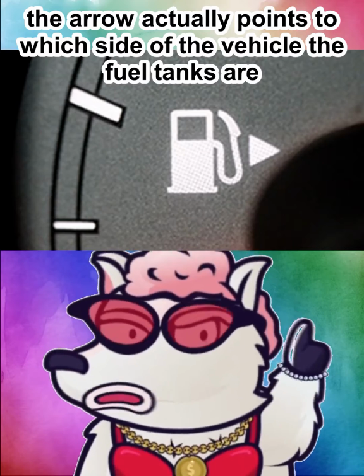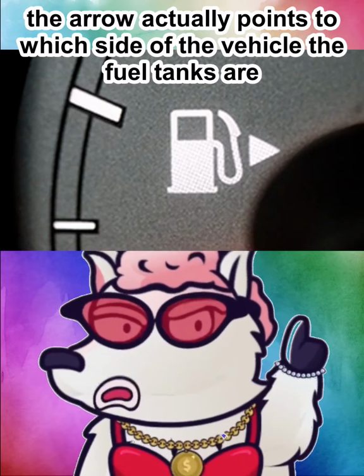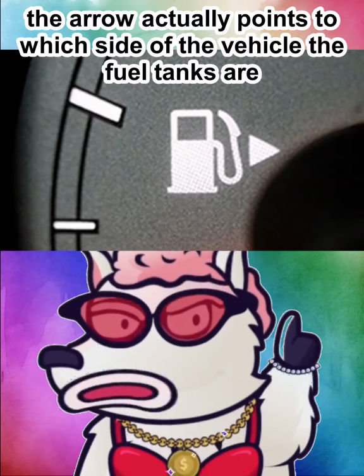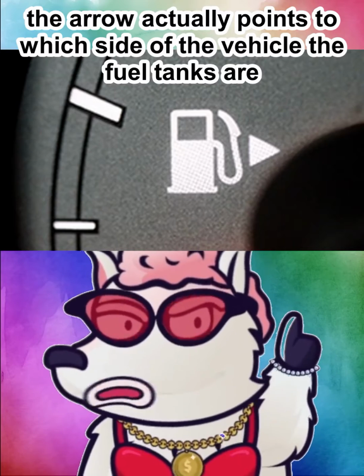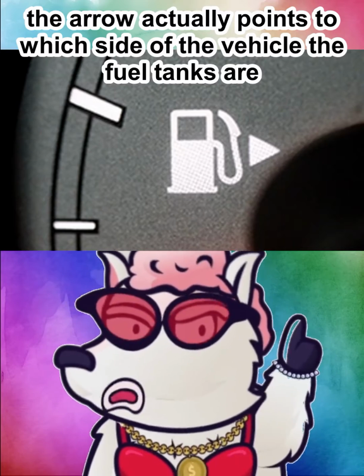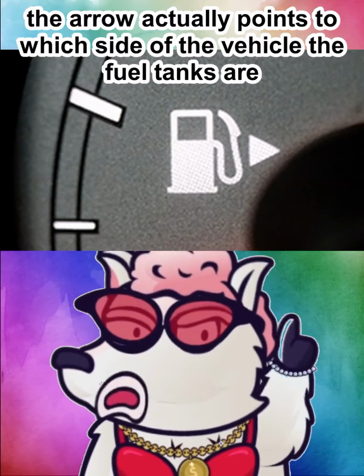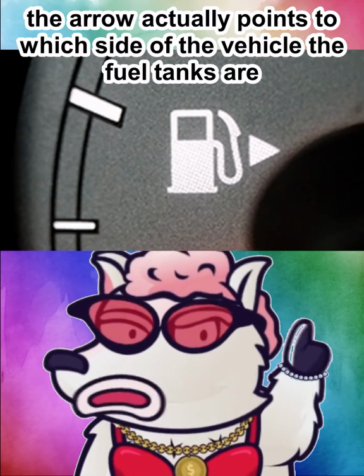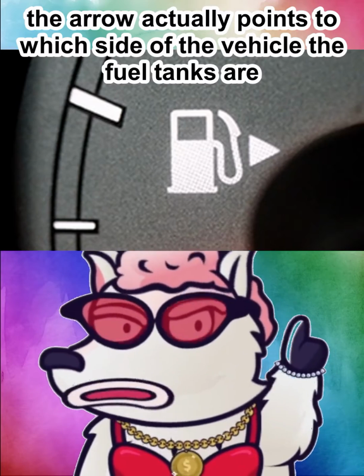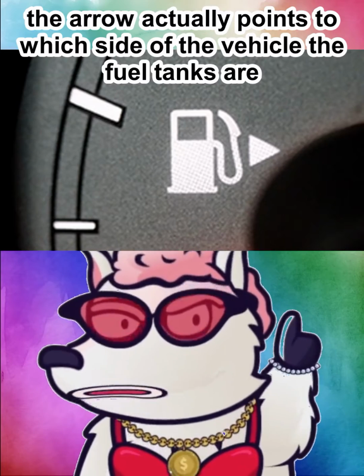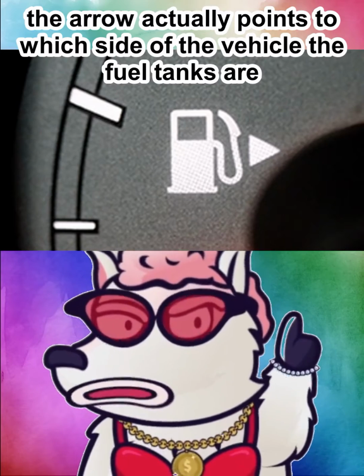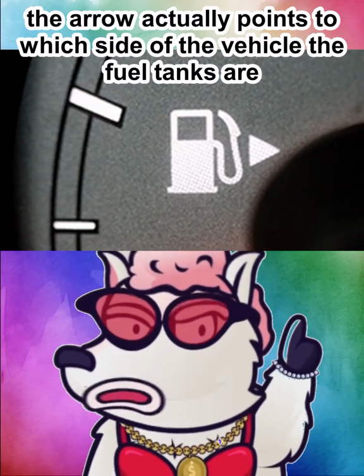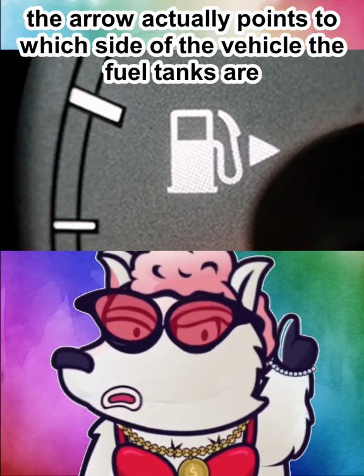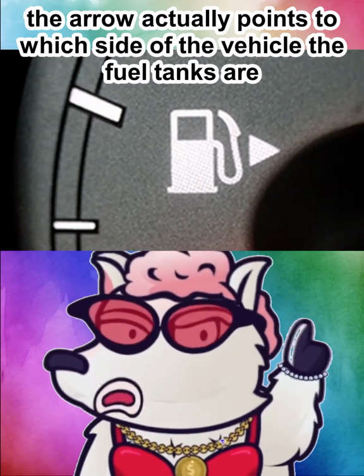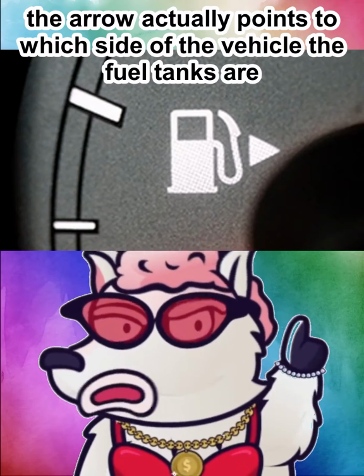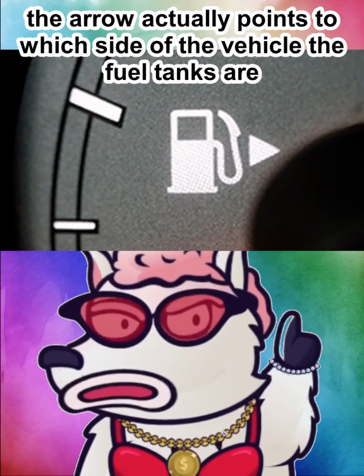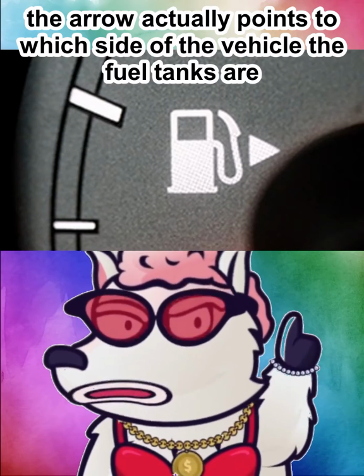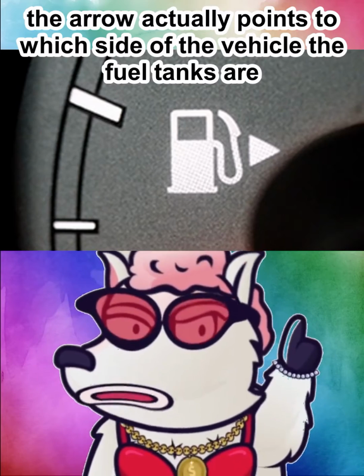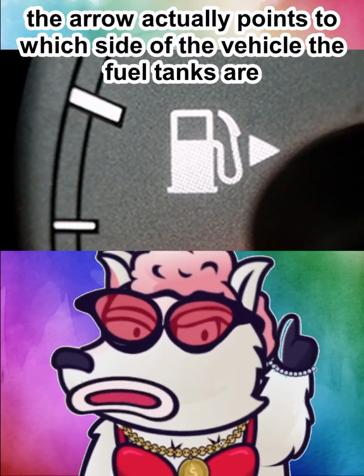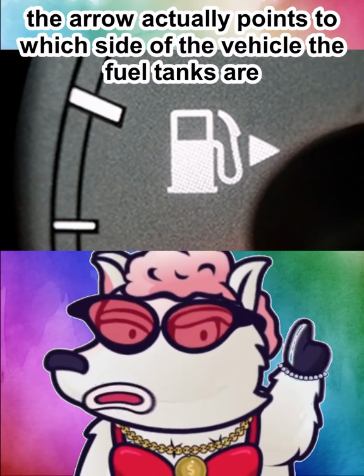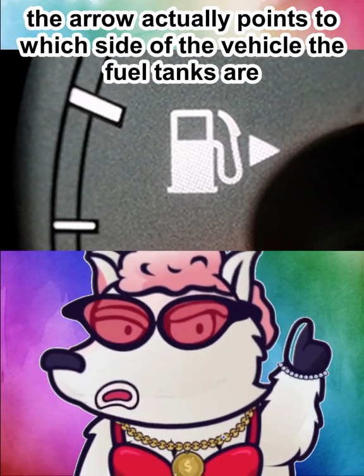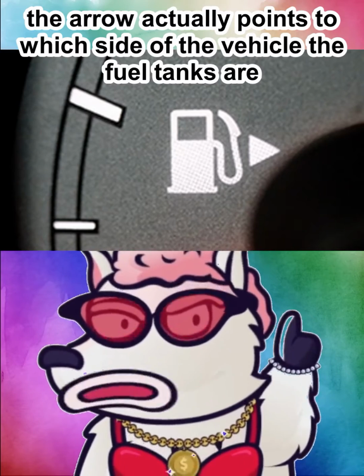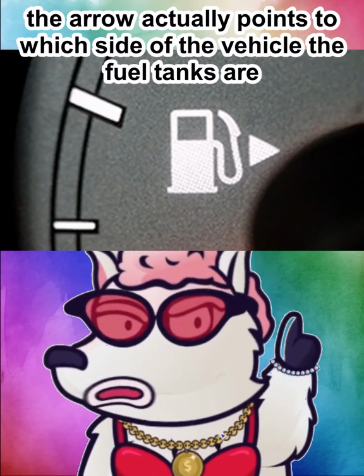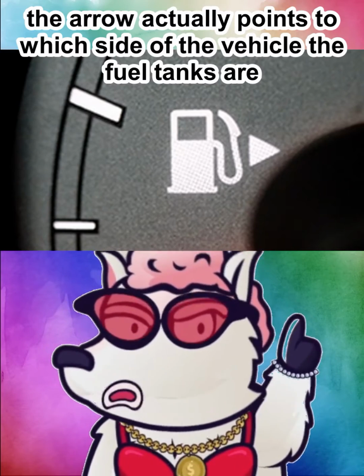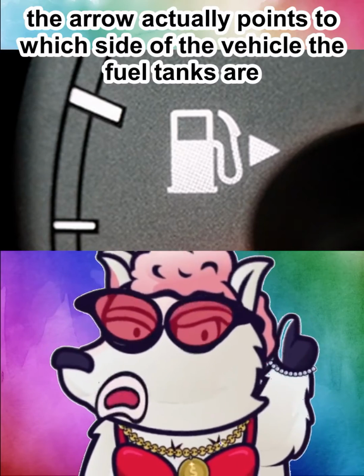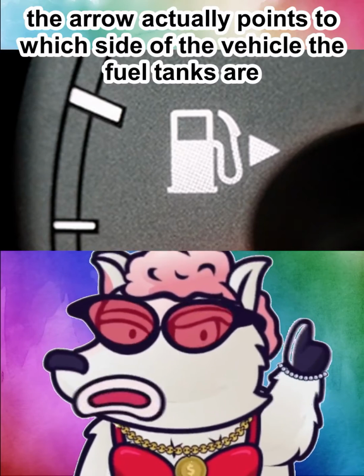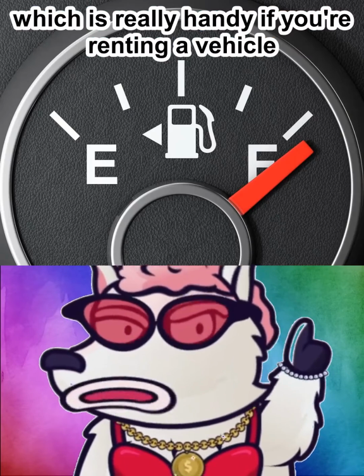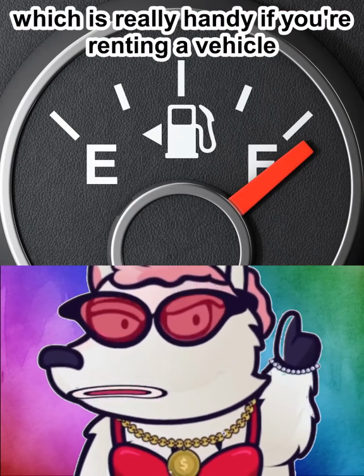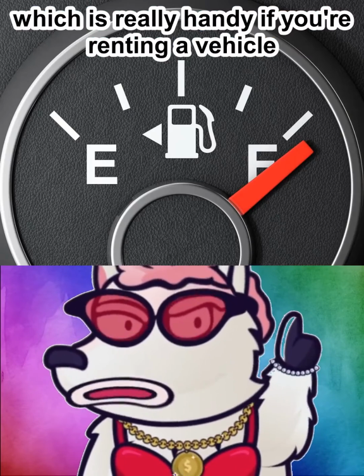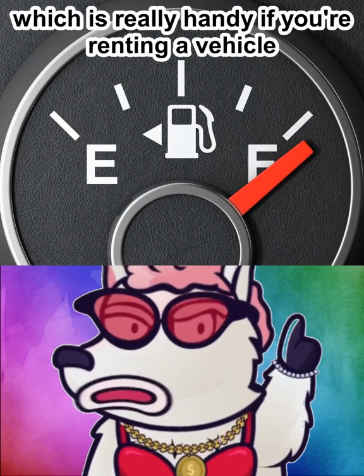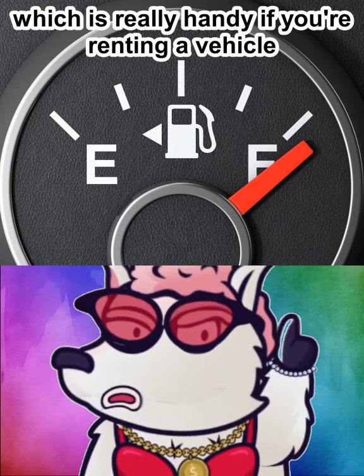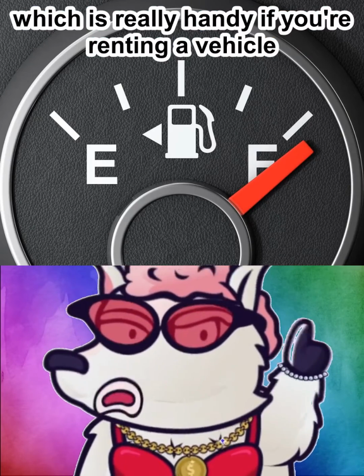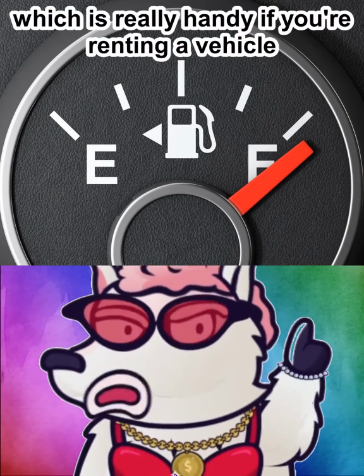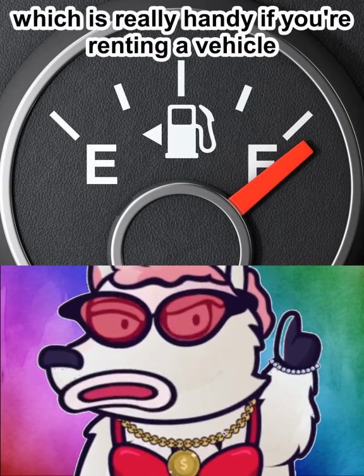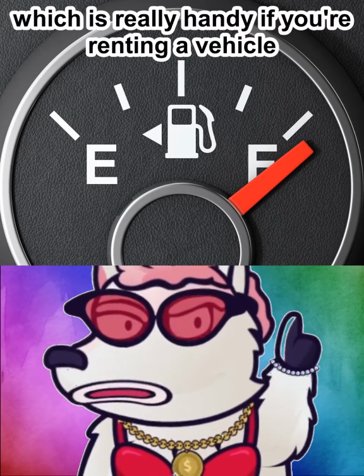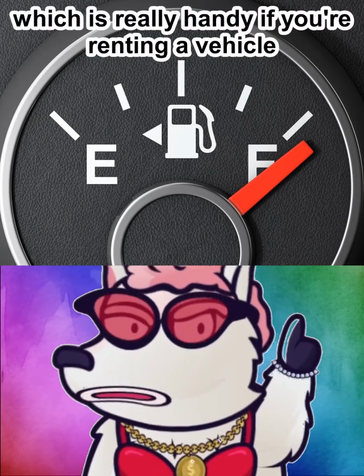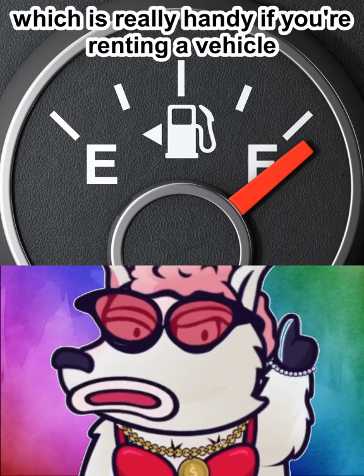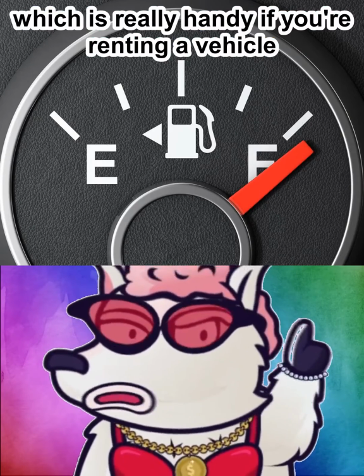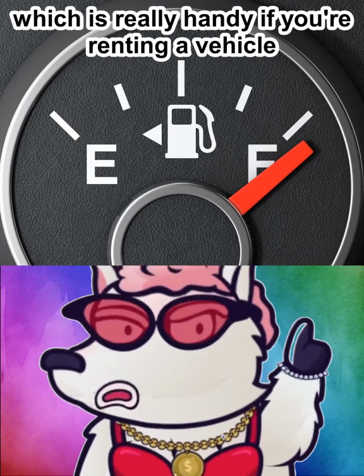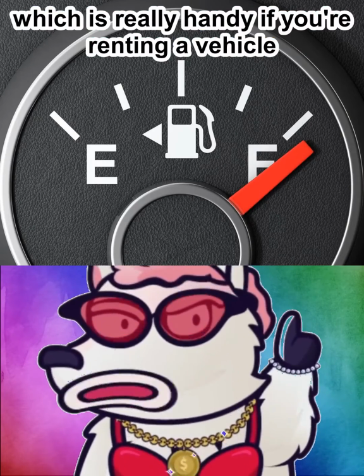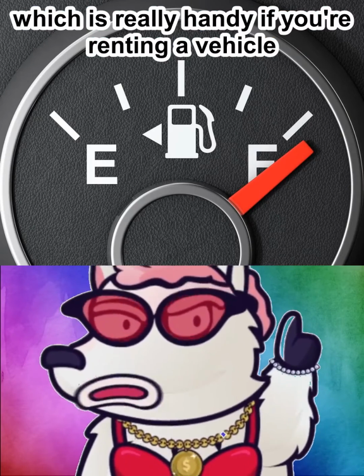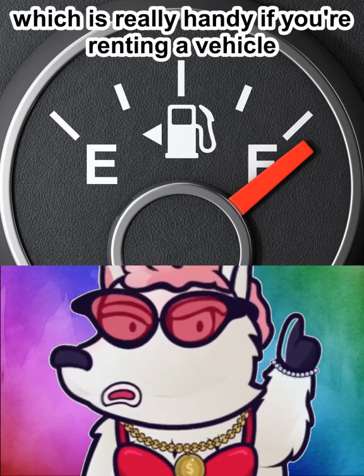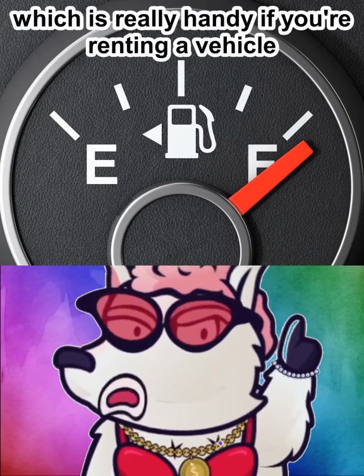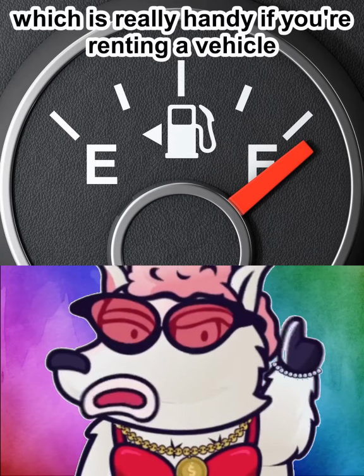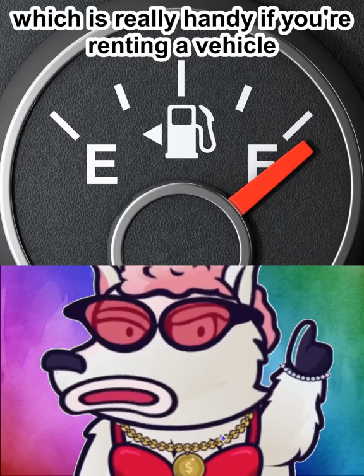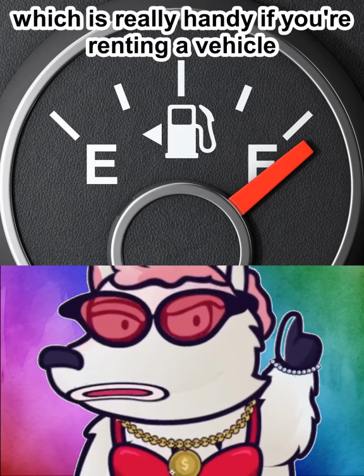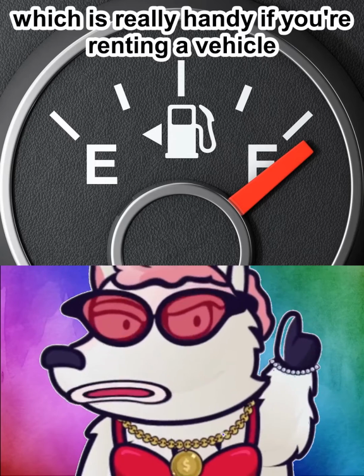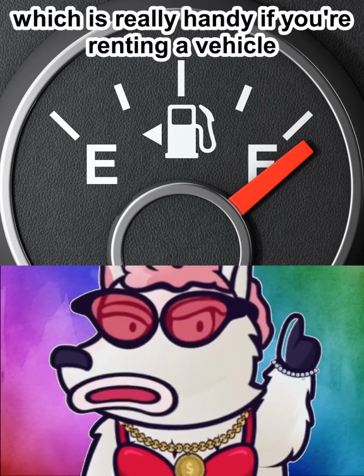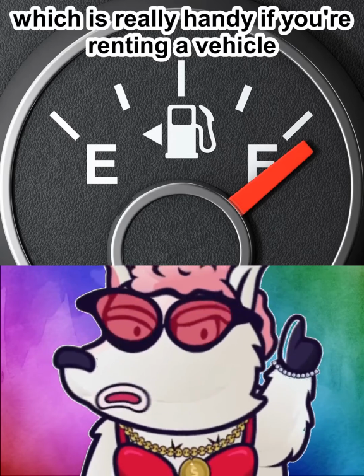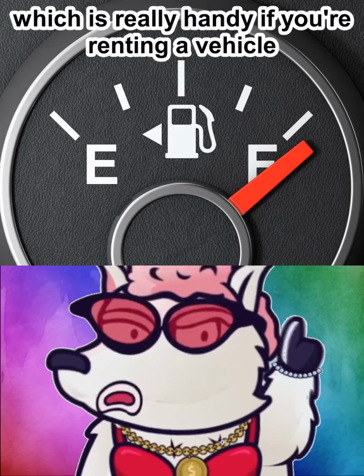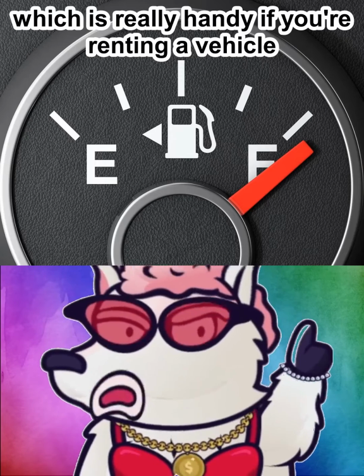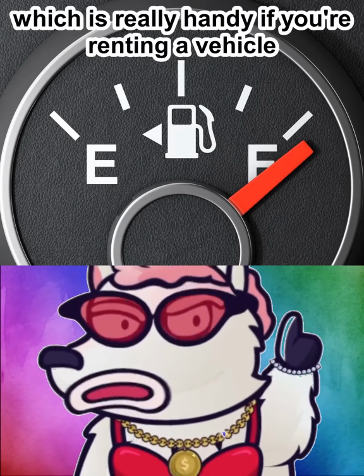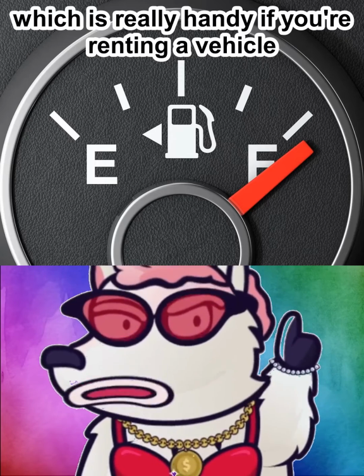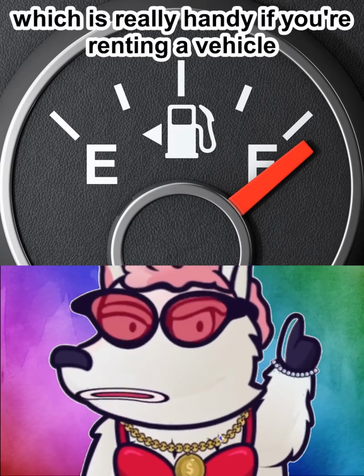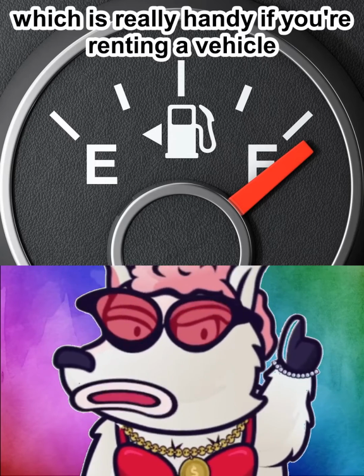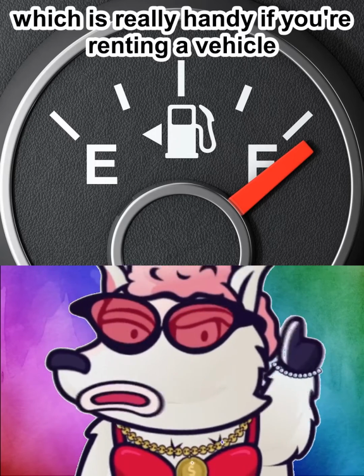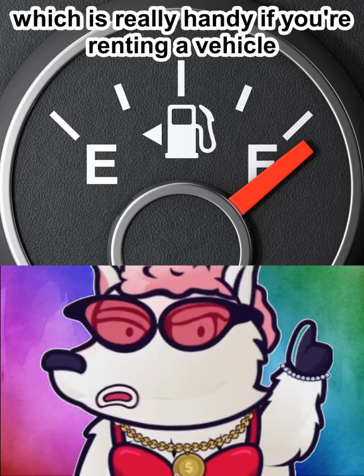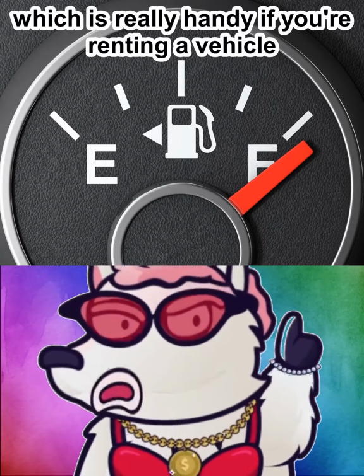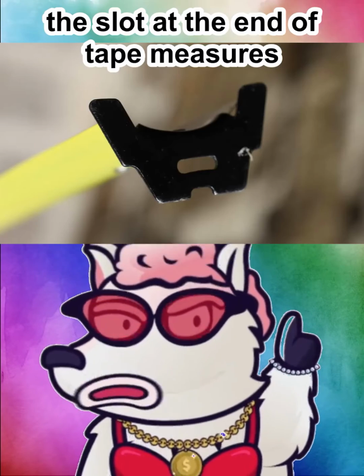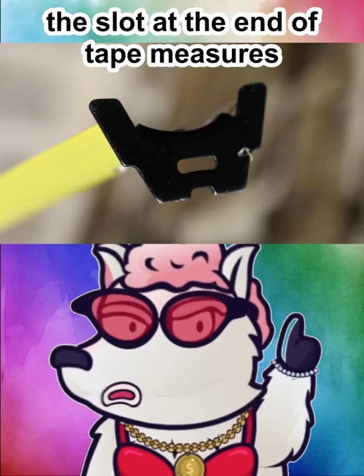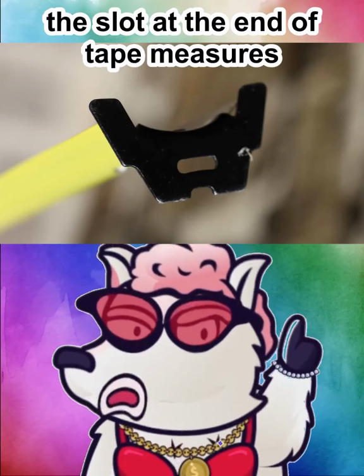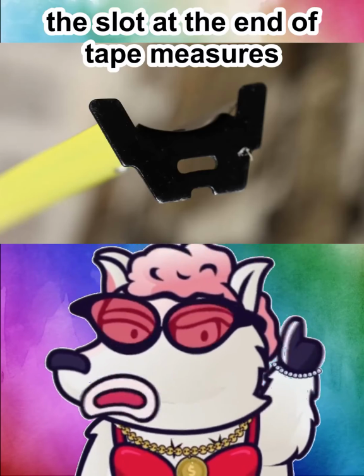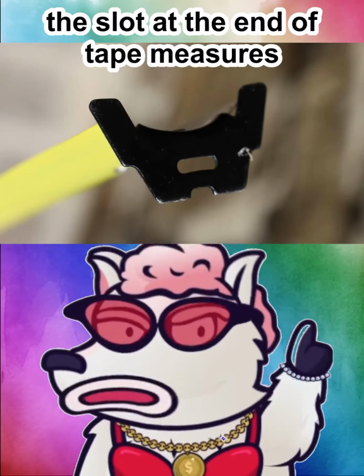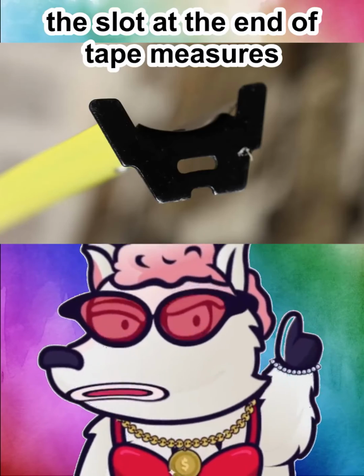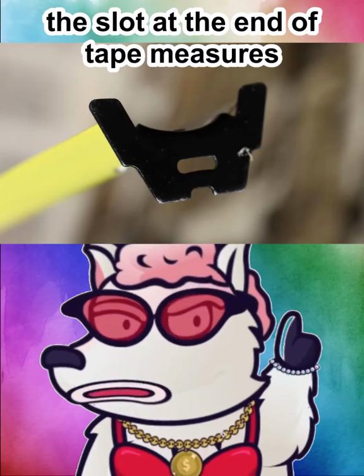The arrow next to the fuel tank gauge actually points to which side of the vehicle the fuel cap is on, which is really handy if you're renting a vehicle.